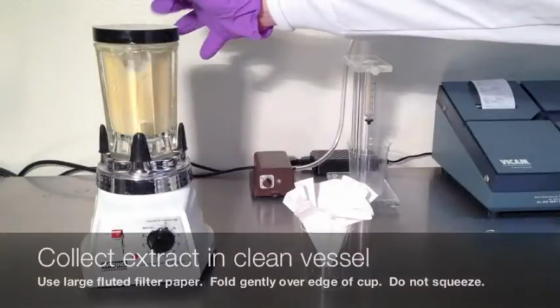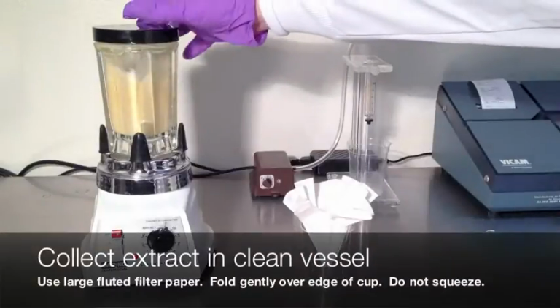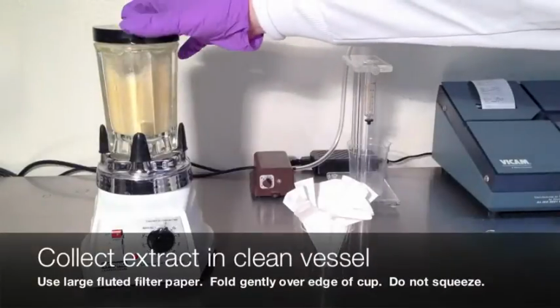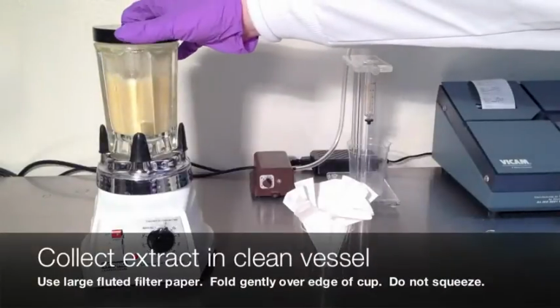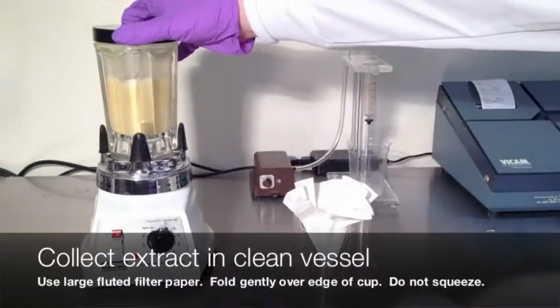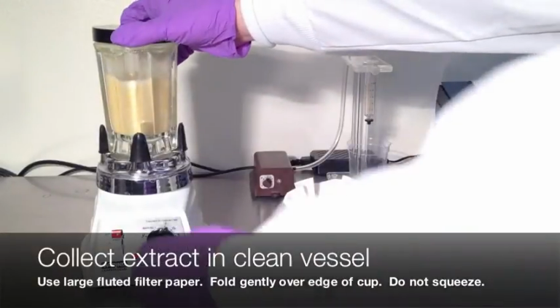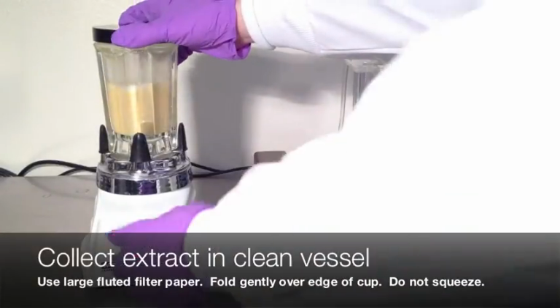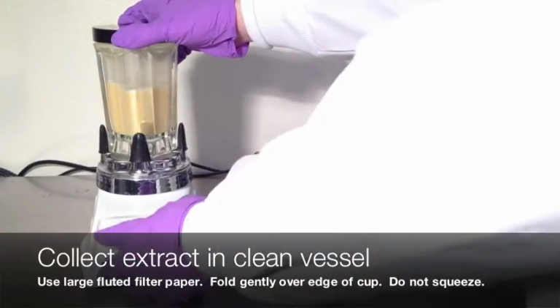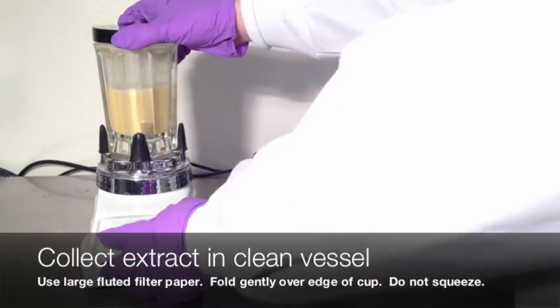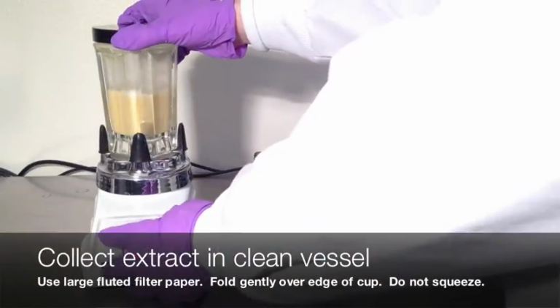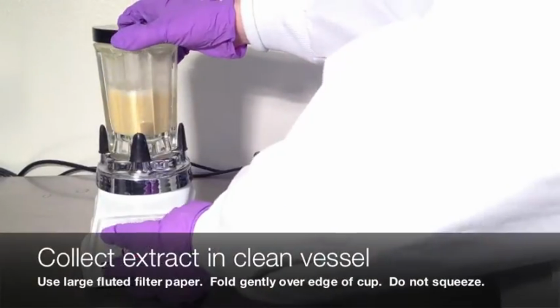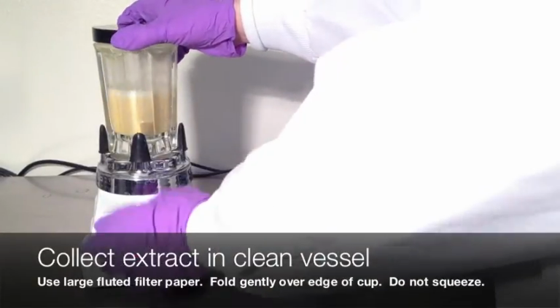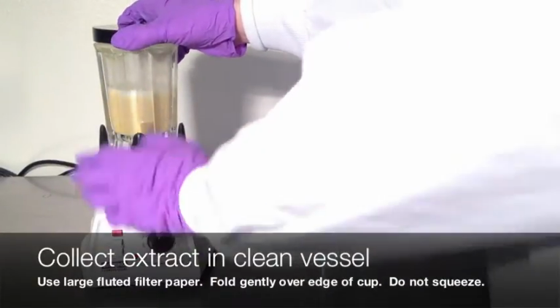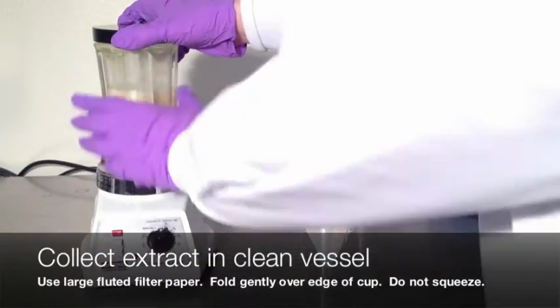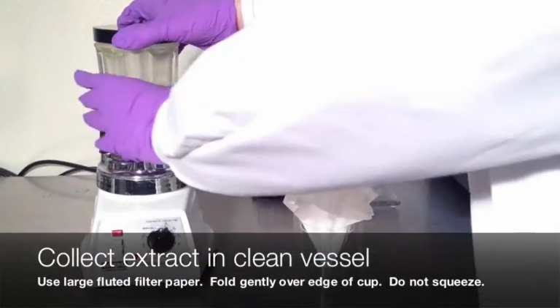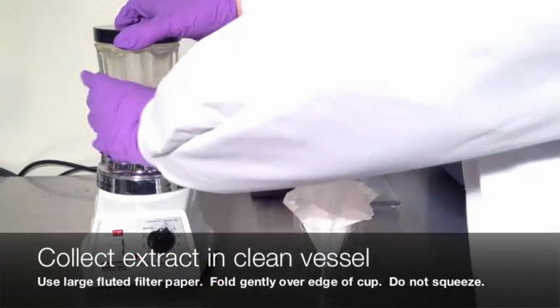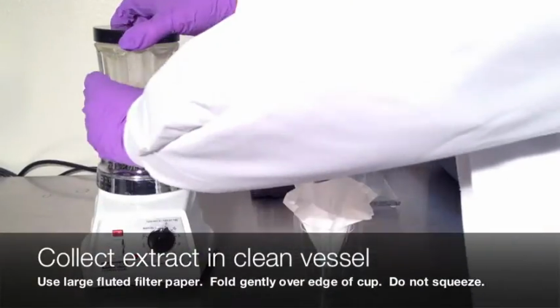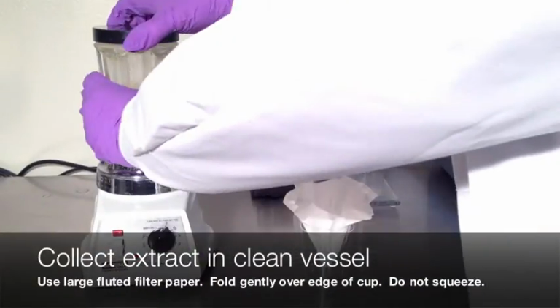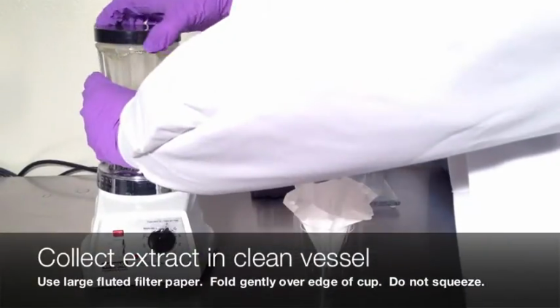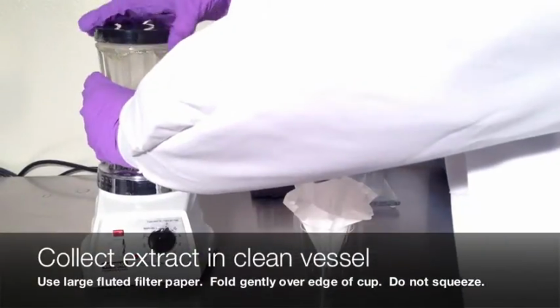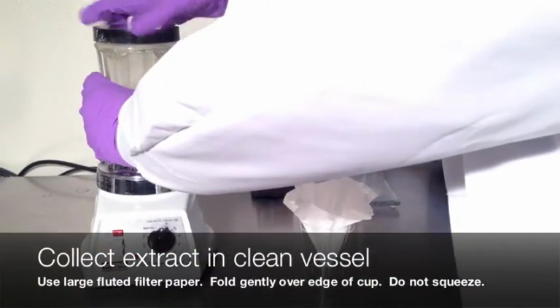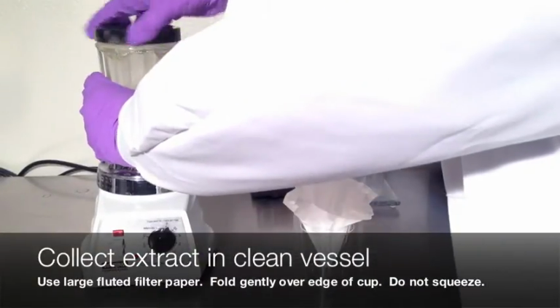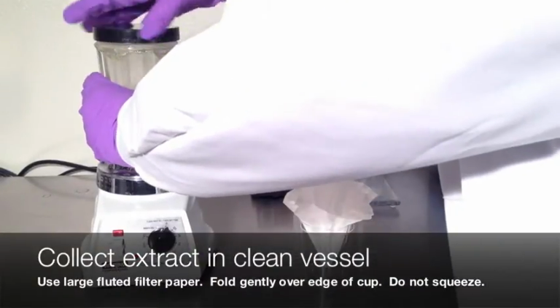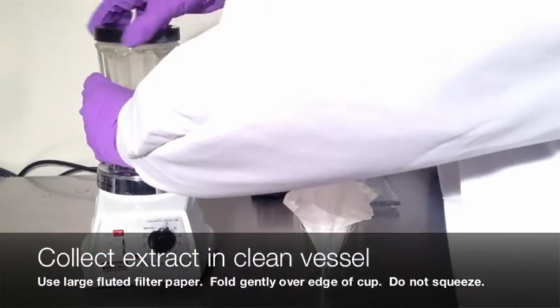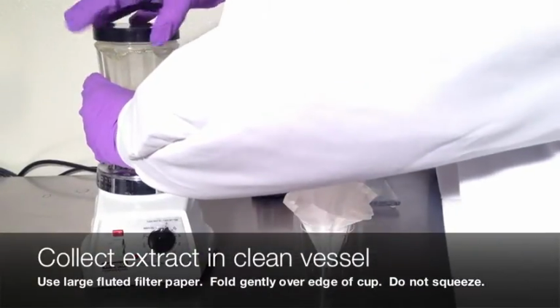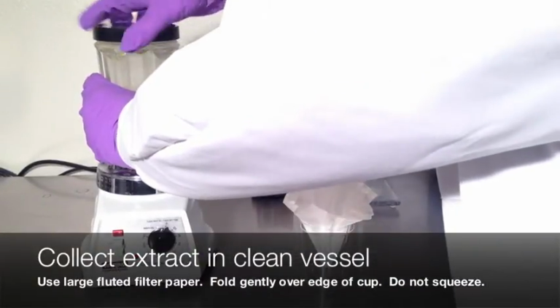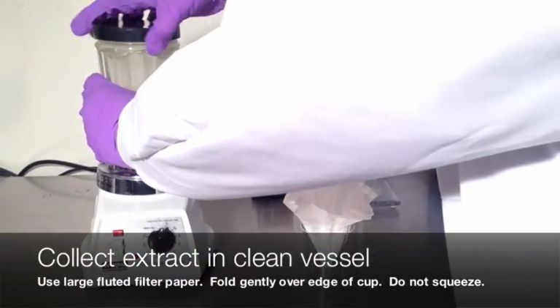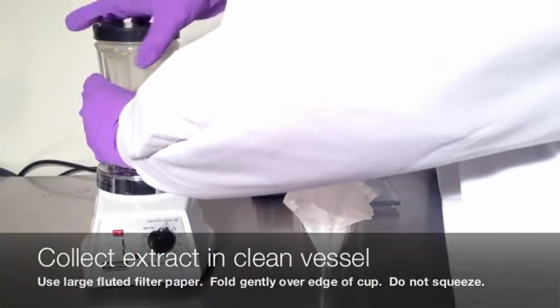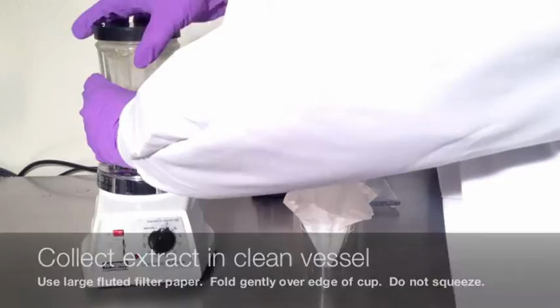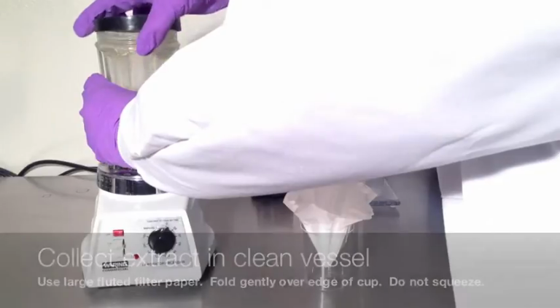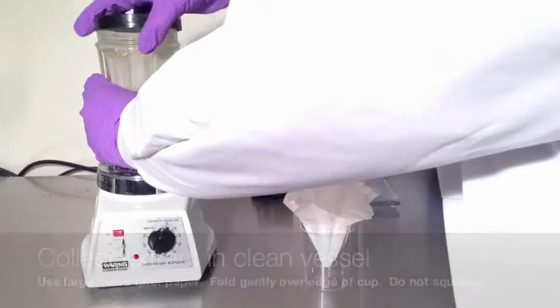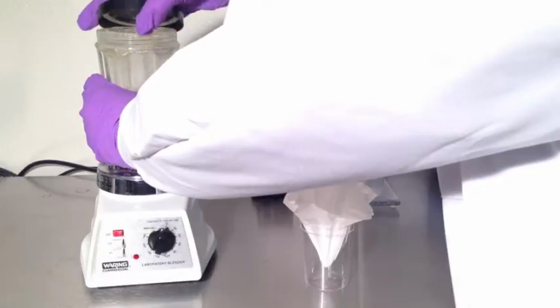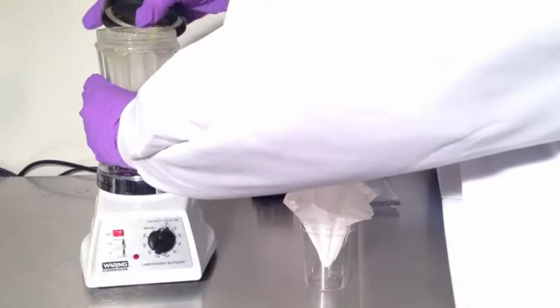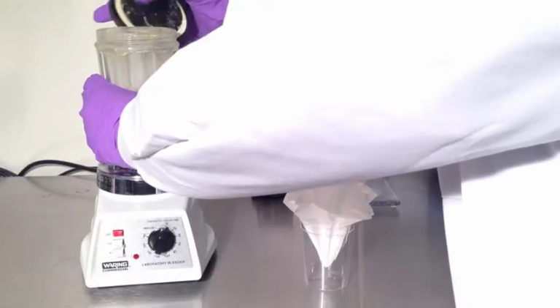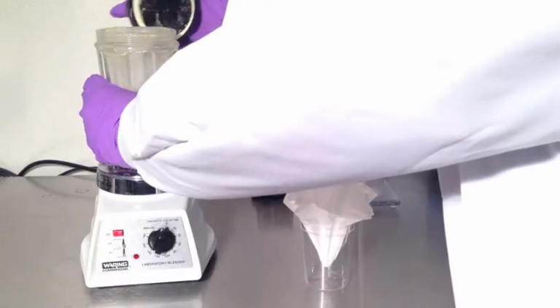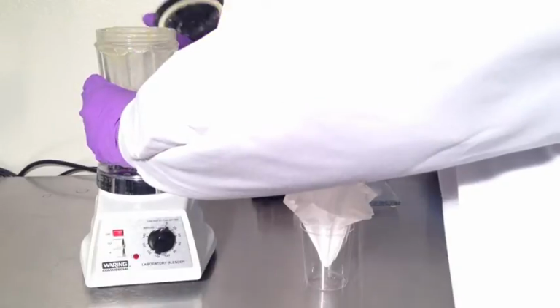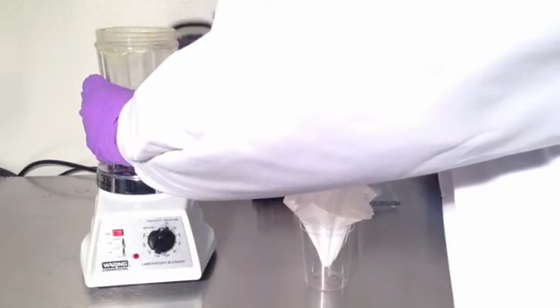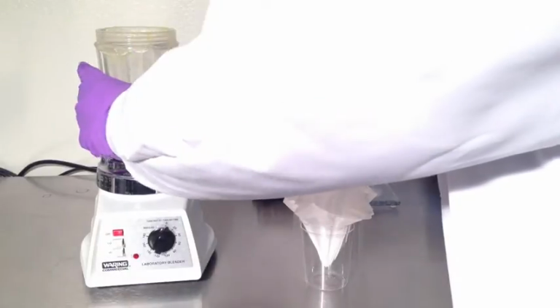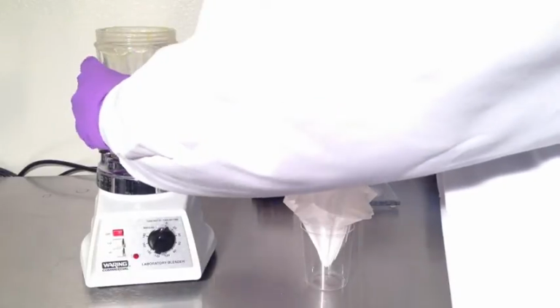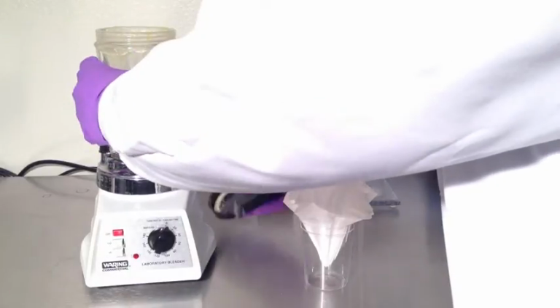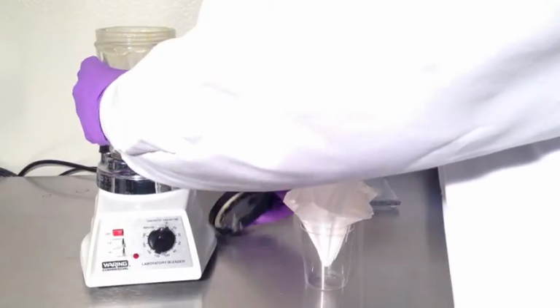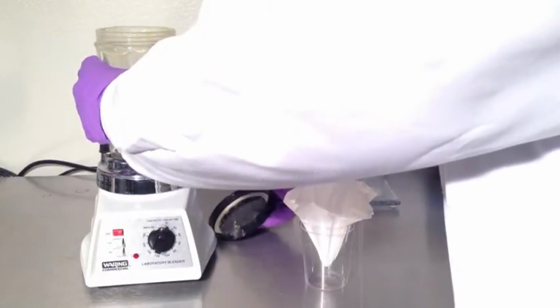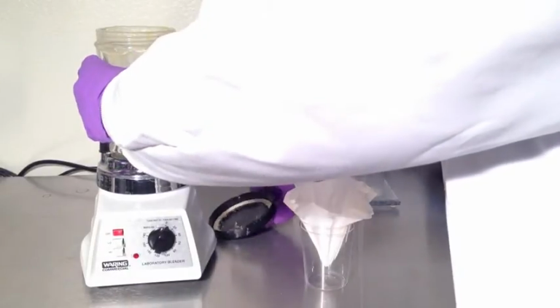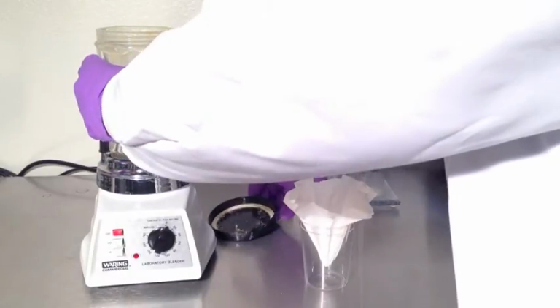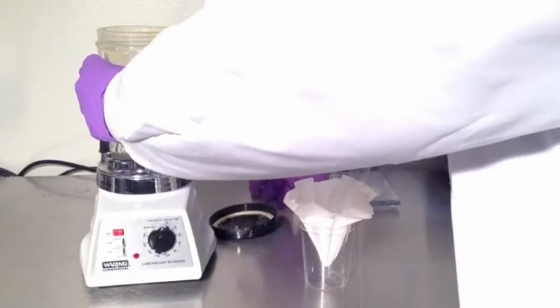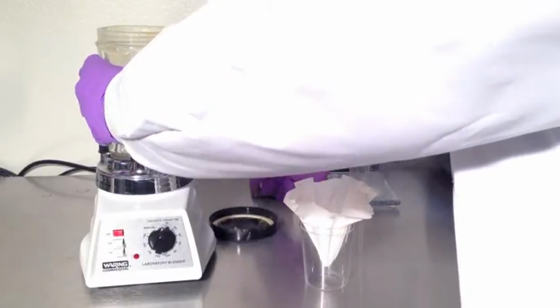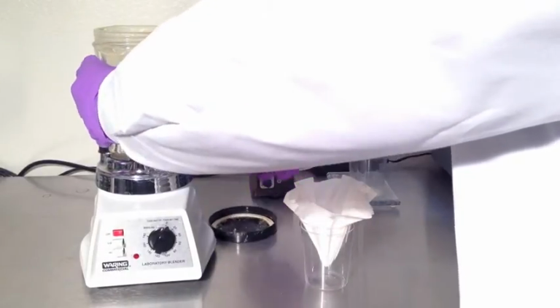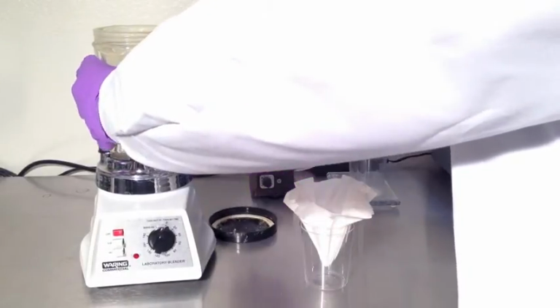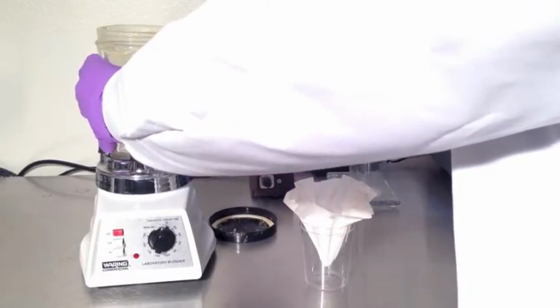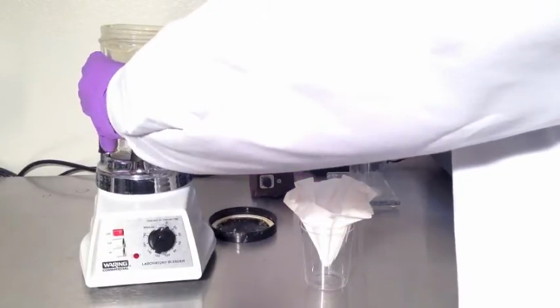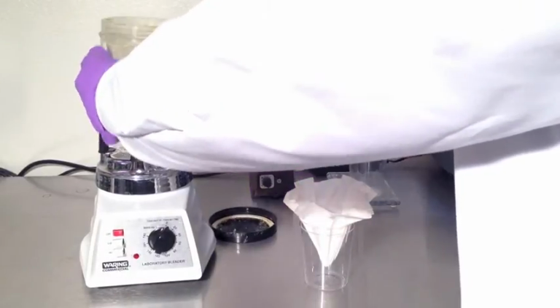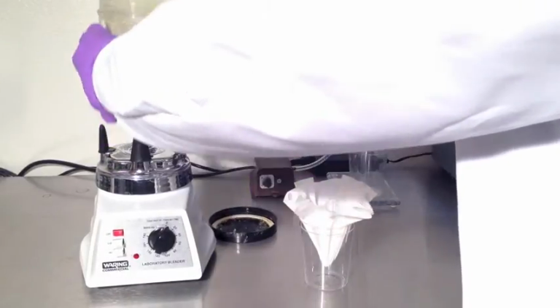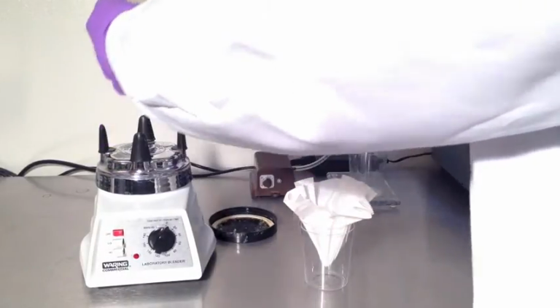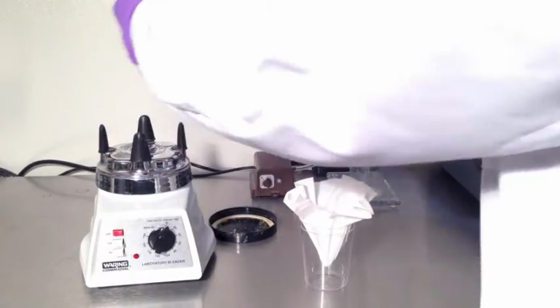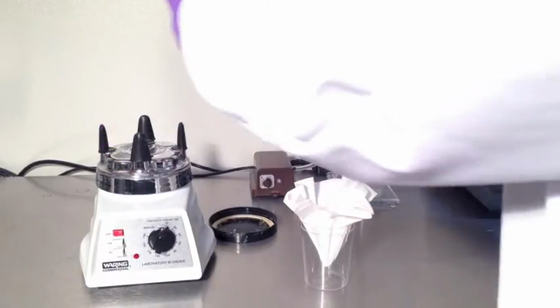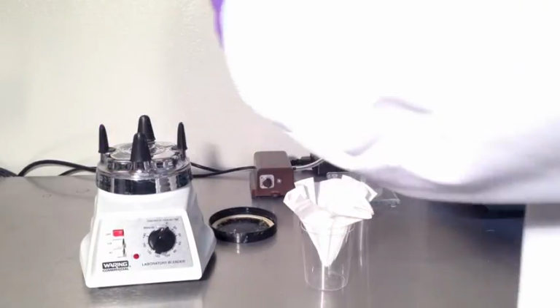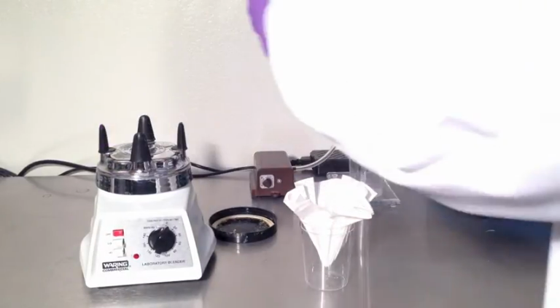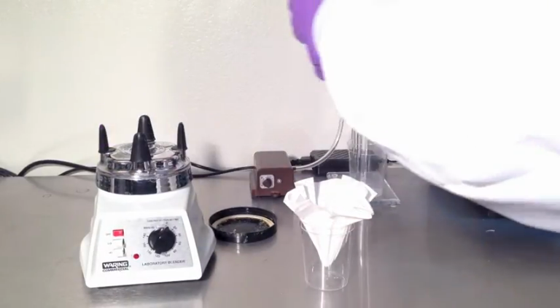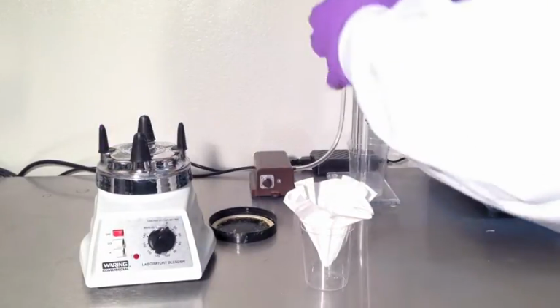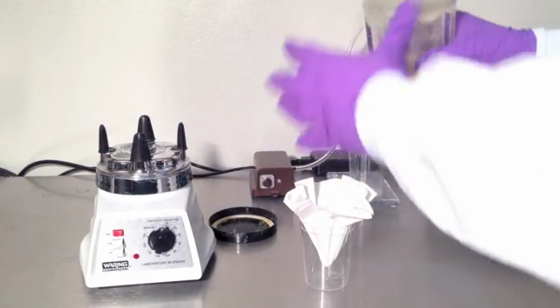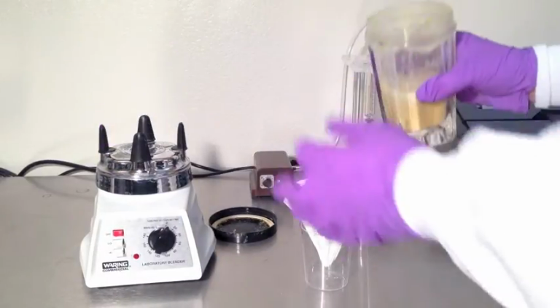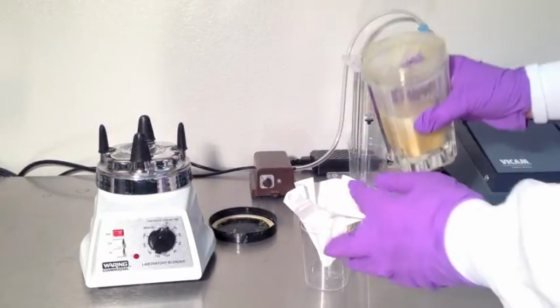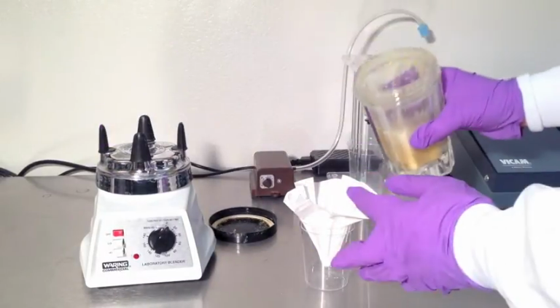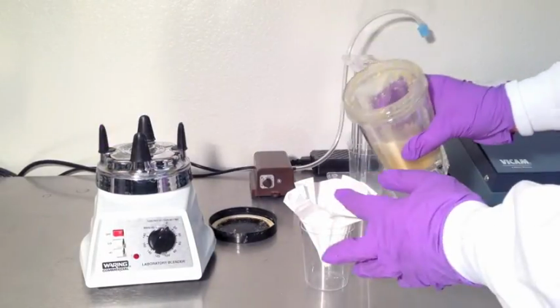Gently fold the edges of the fluted filter paper over the clean collection cup, and collect the filtrate in the cup through the filter.